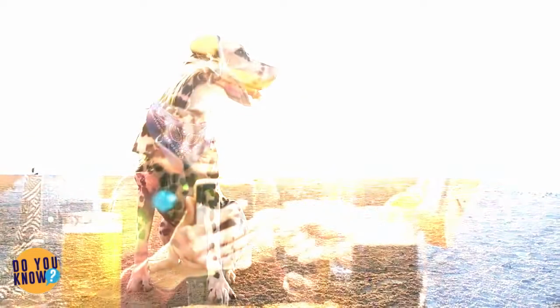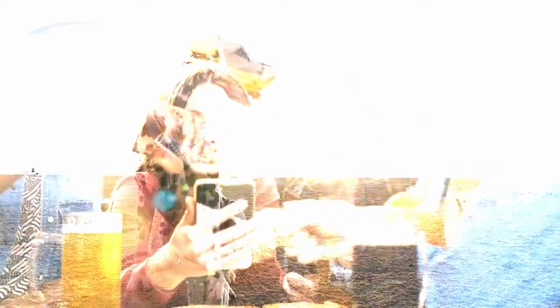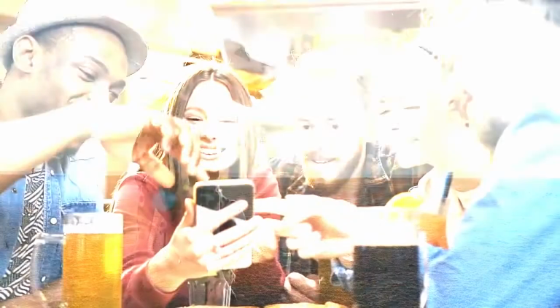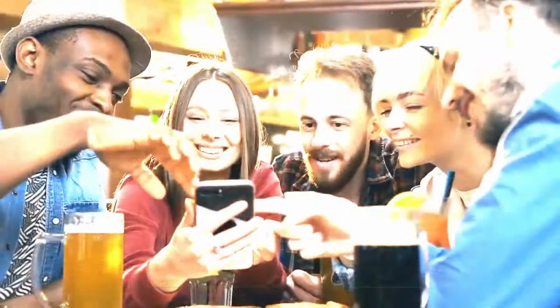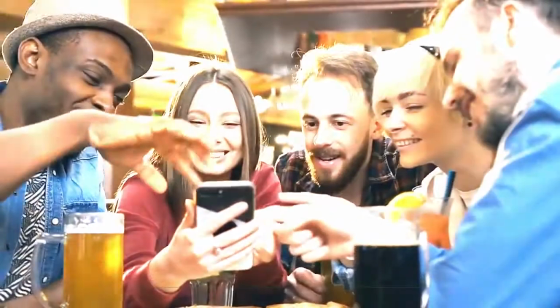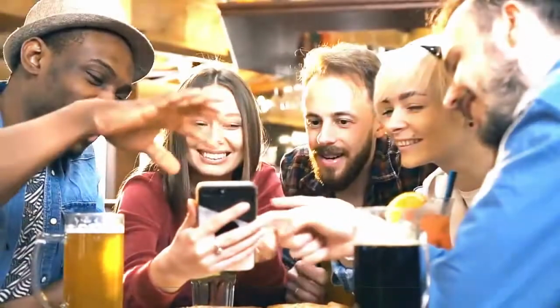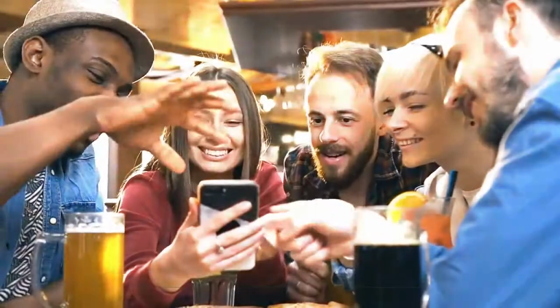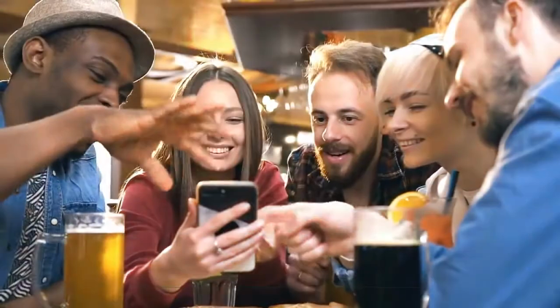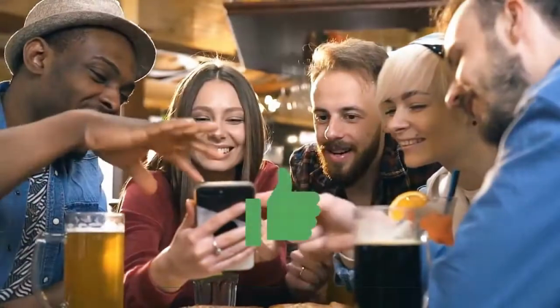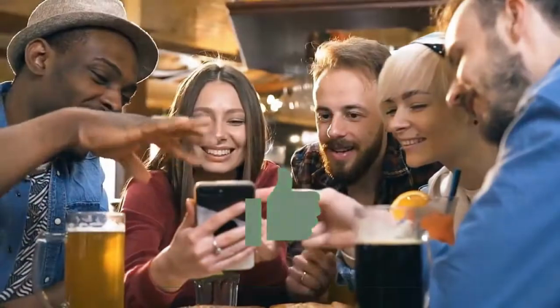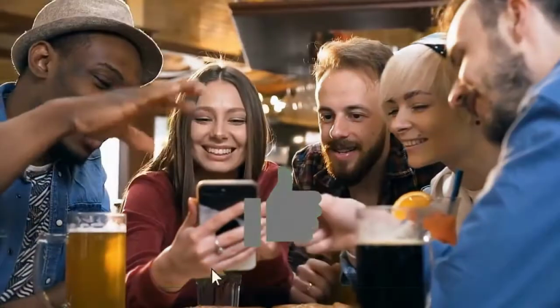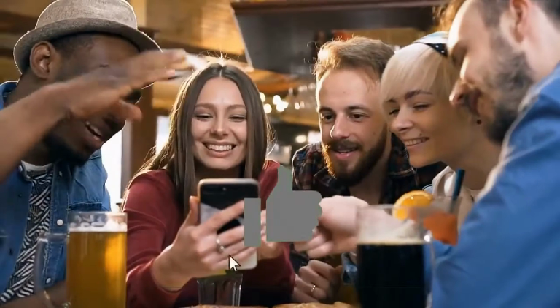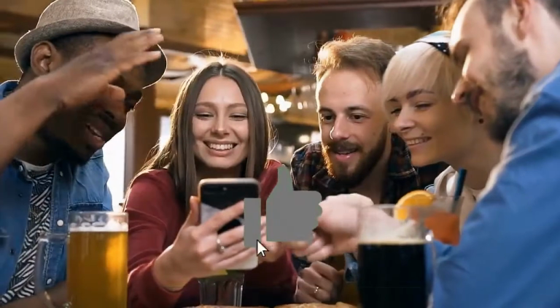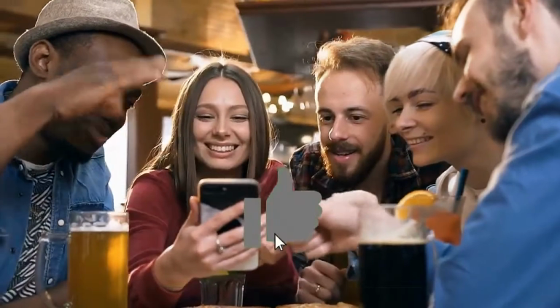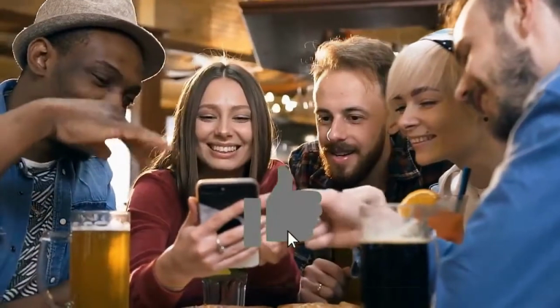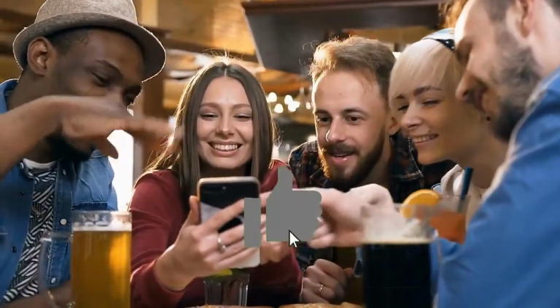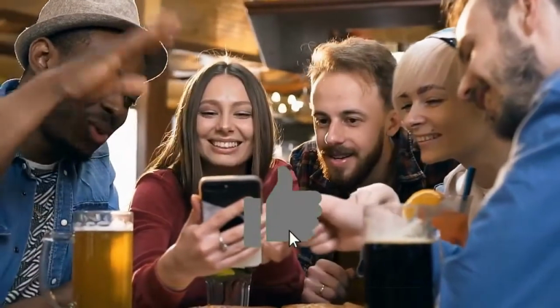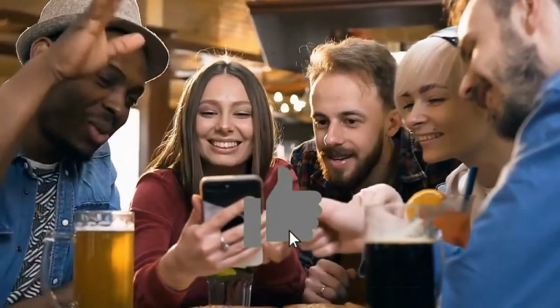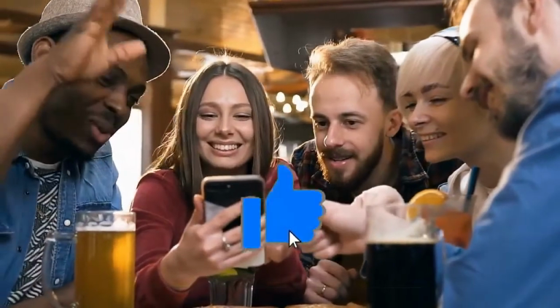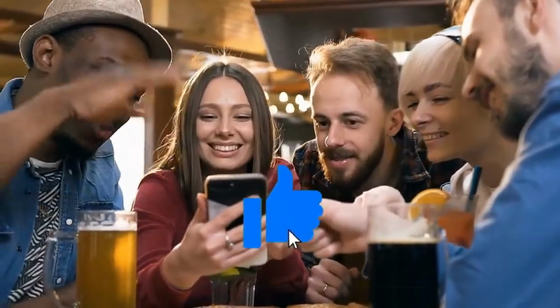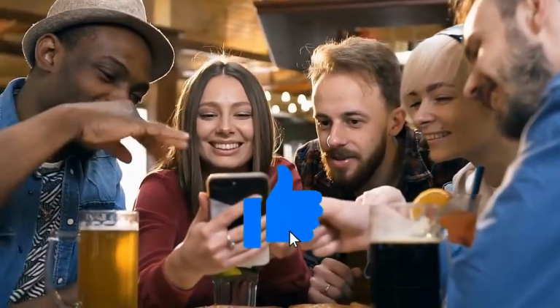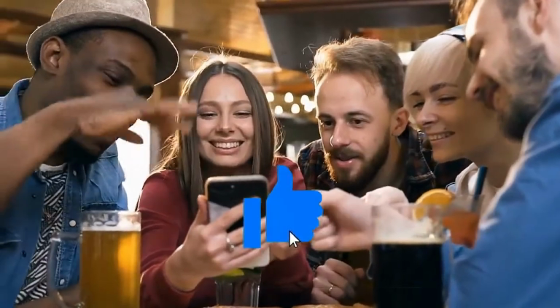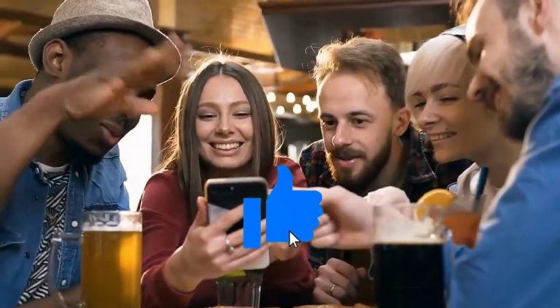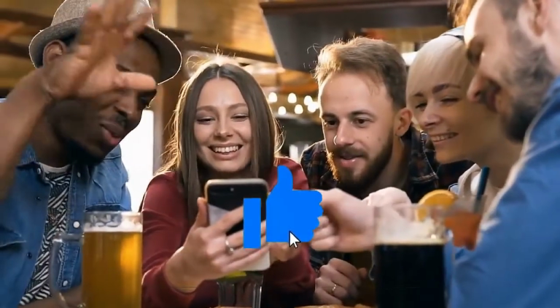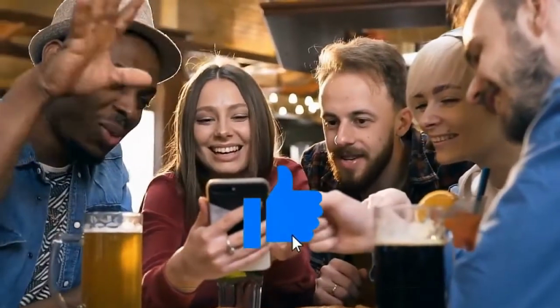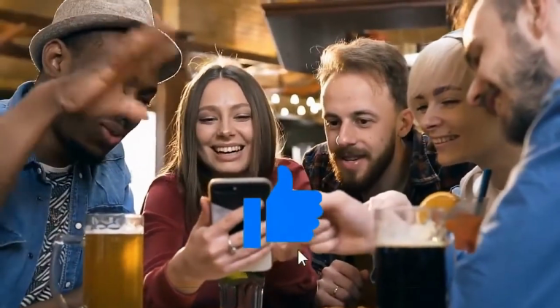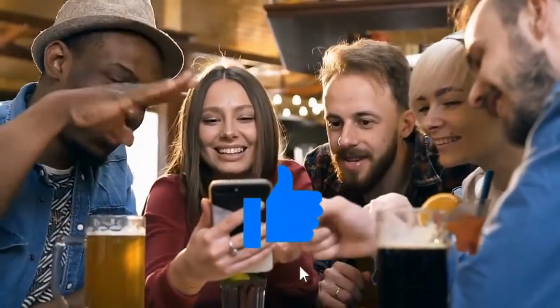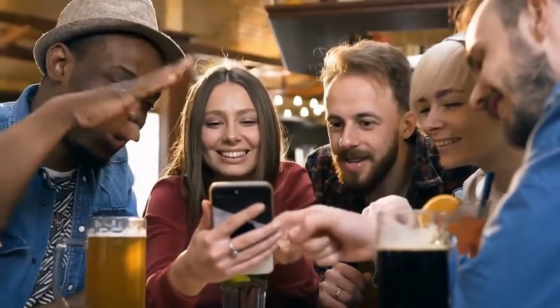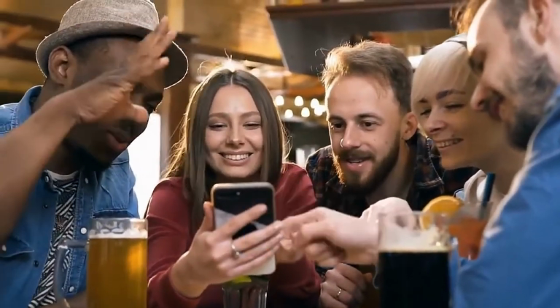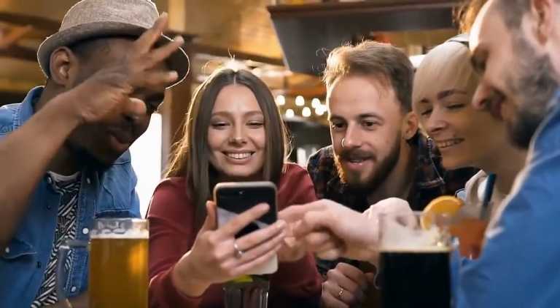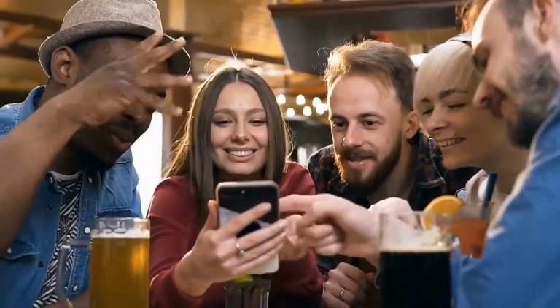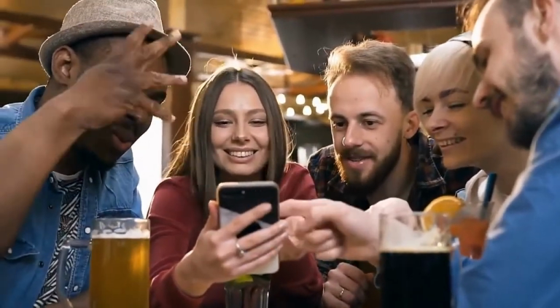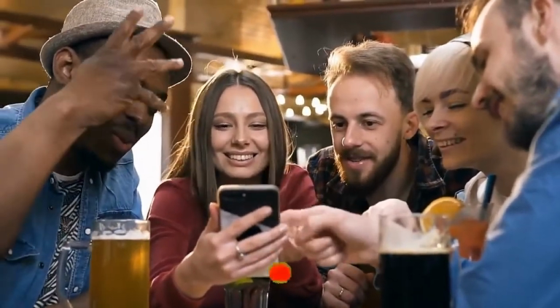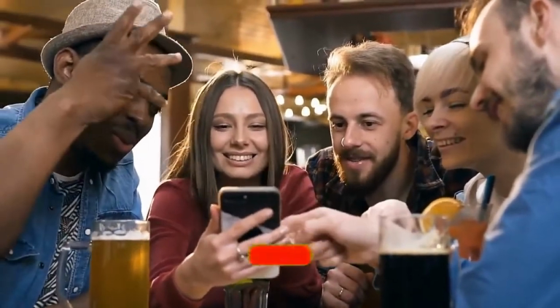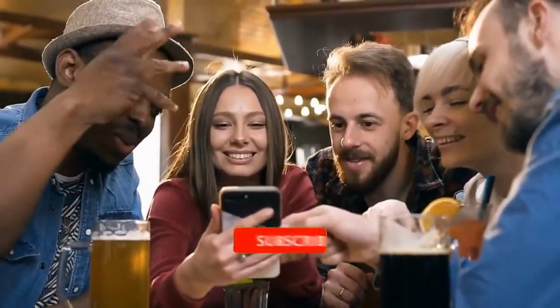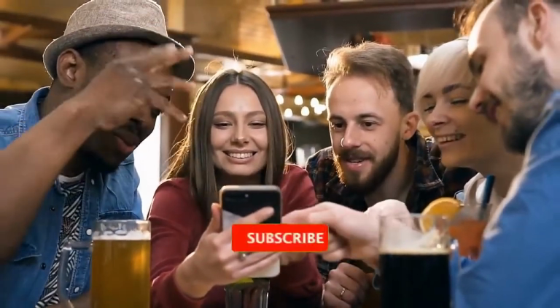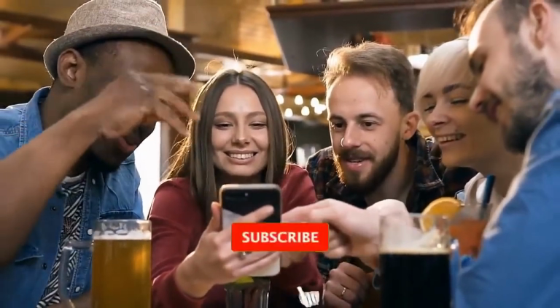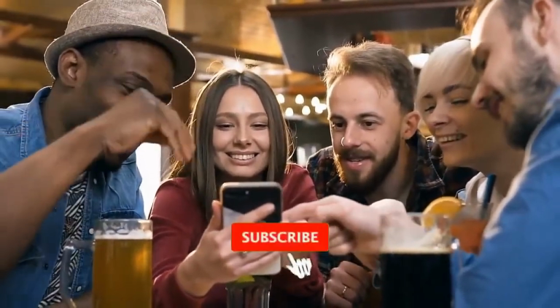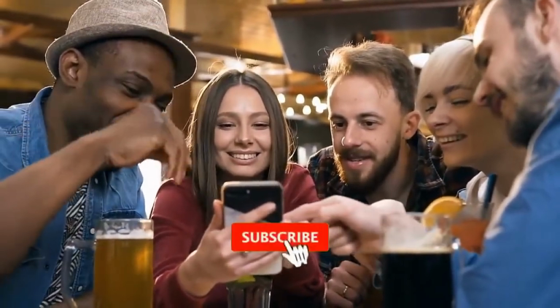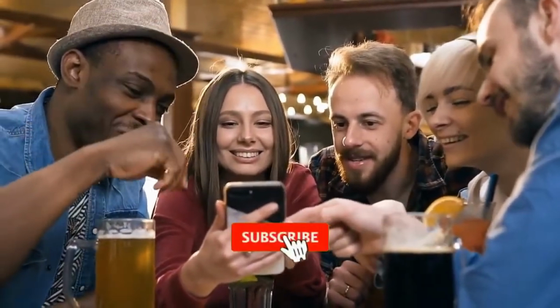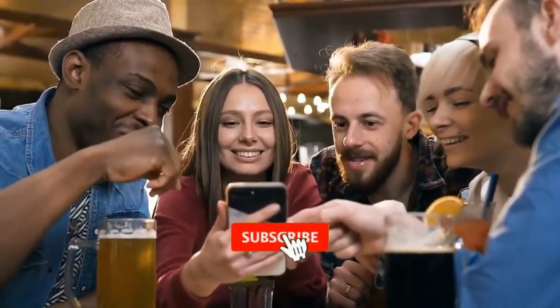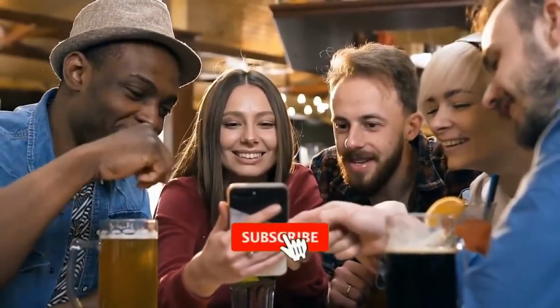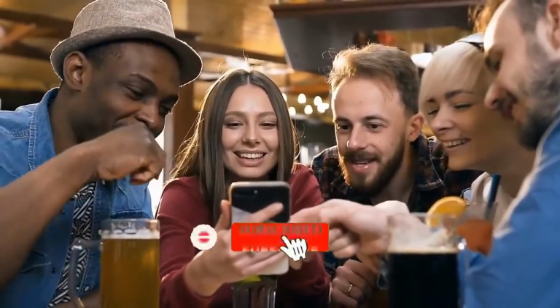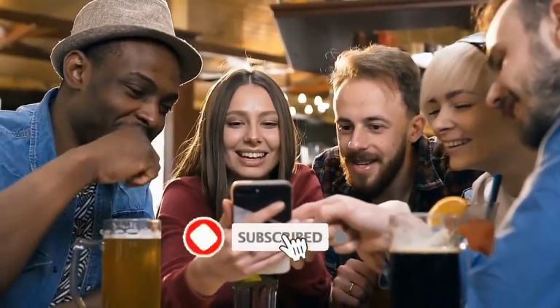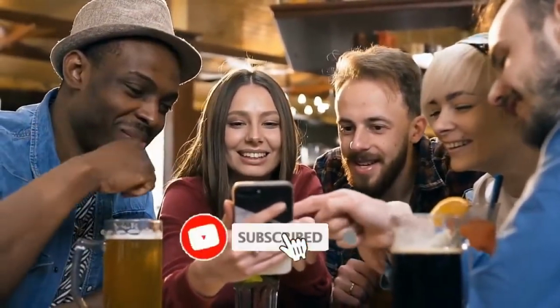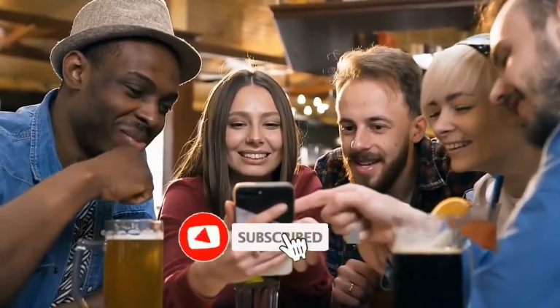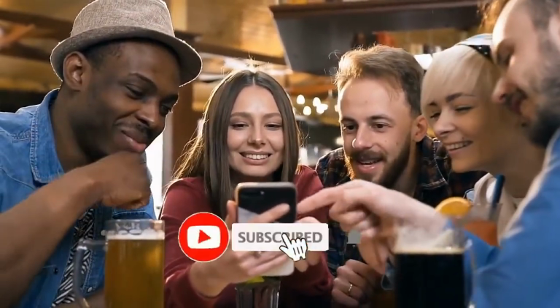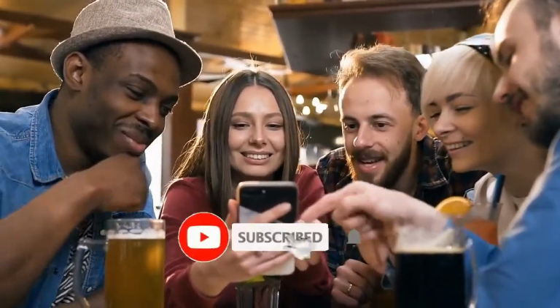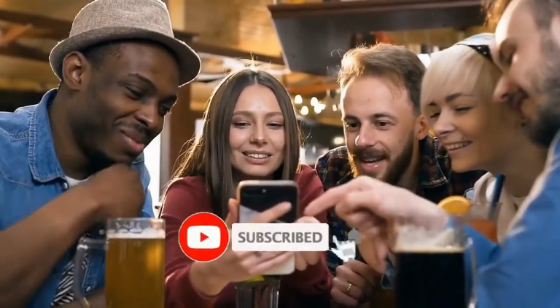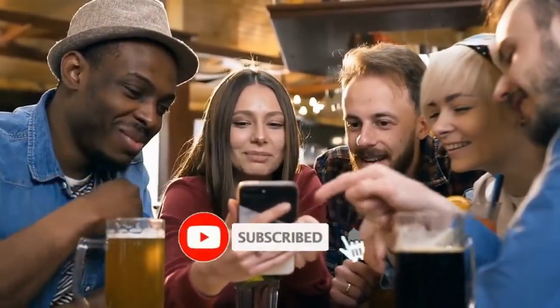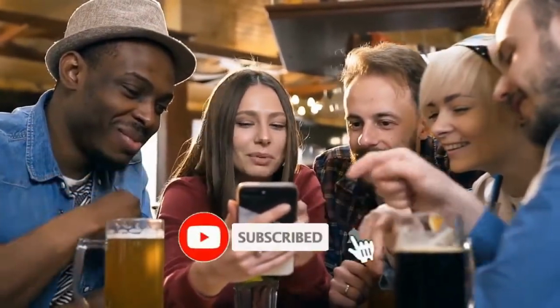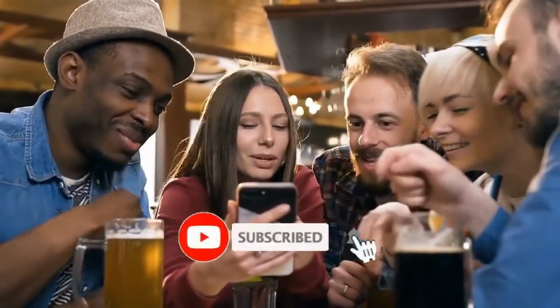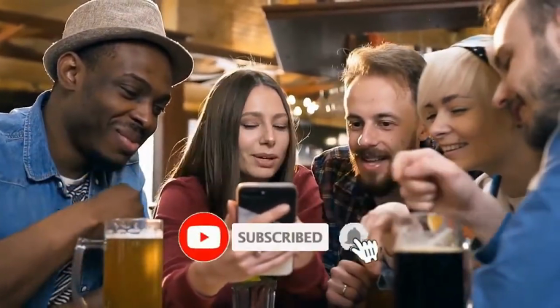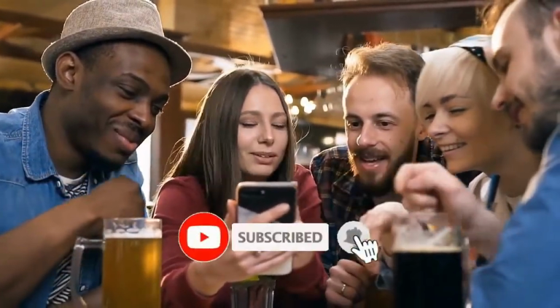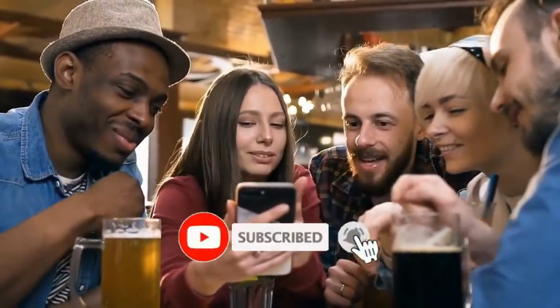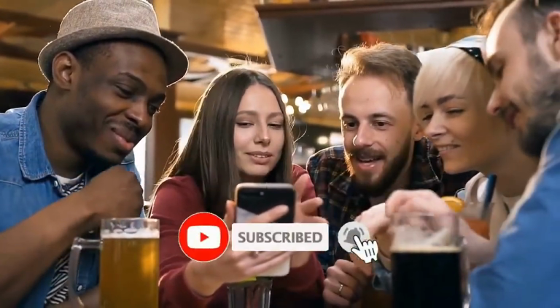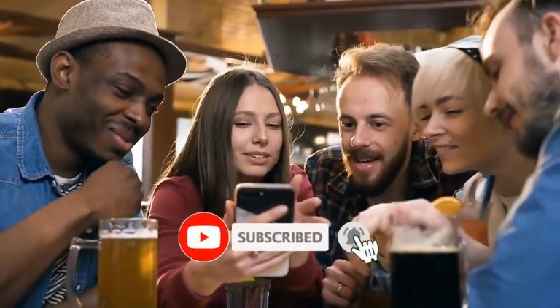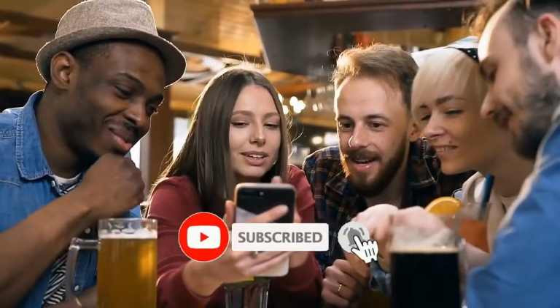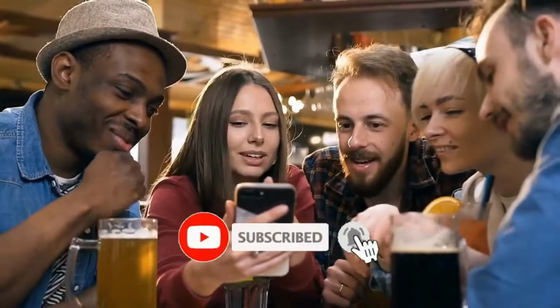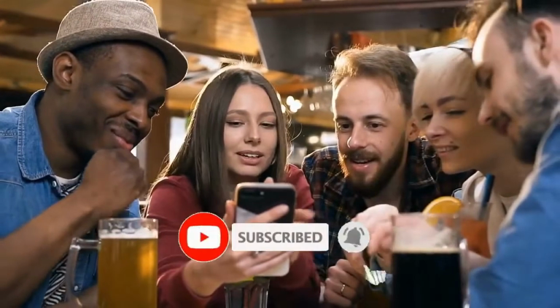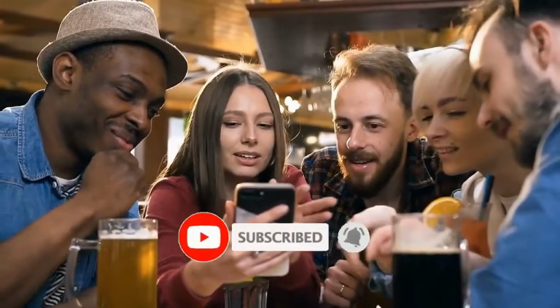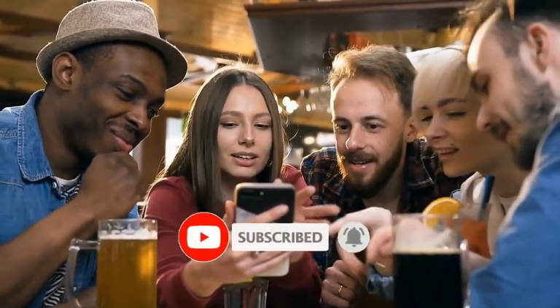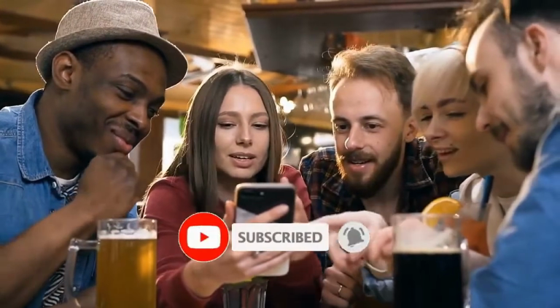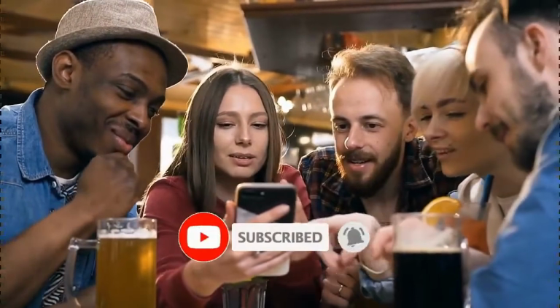Before we begin, make sure to smash that like button, subscribe to our channel, and click the notification bell for more amazing videos.